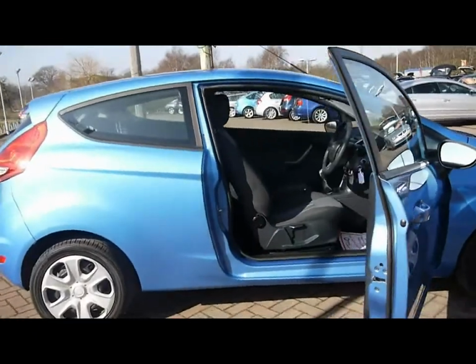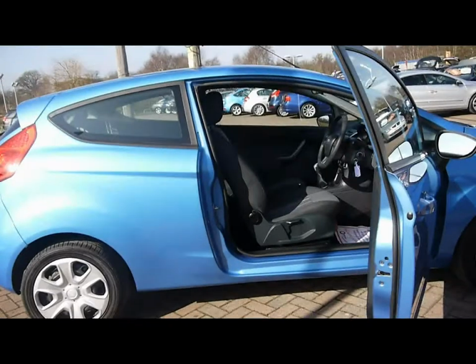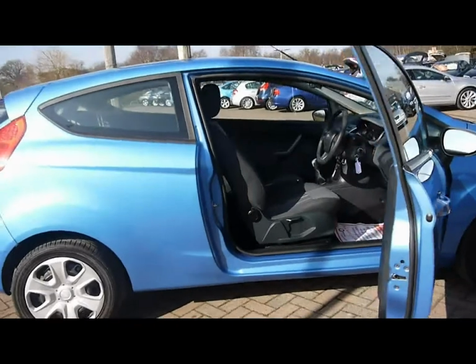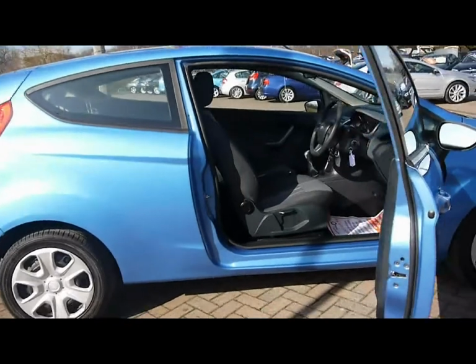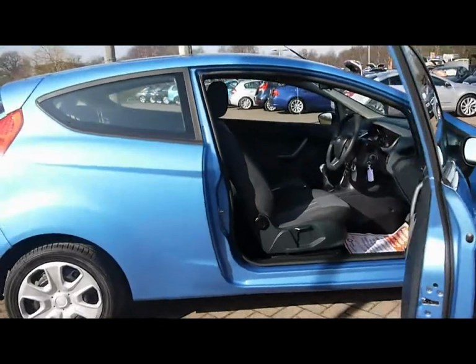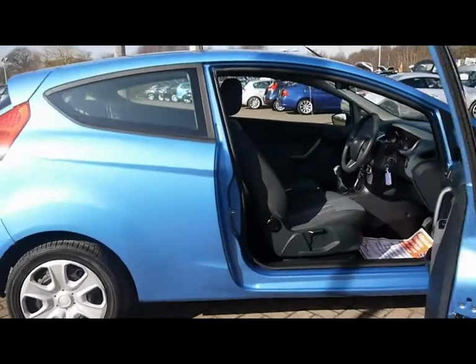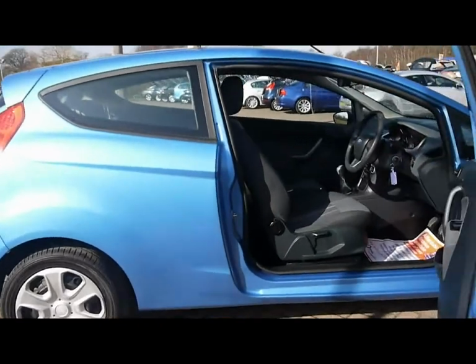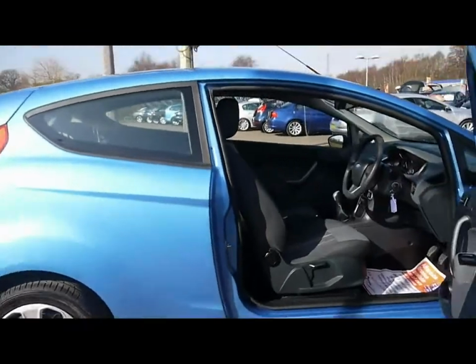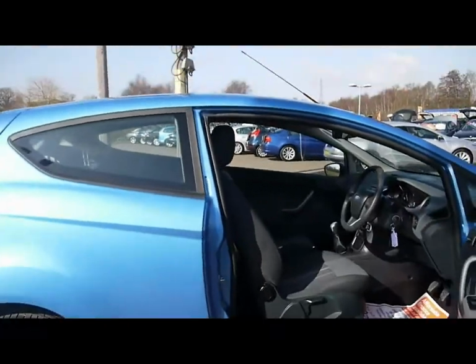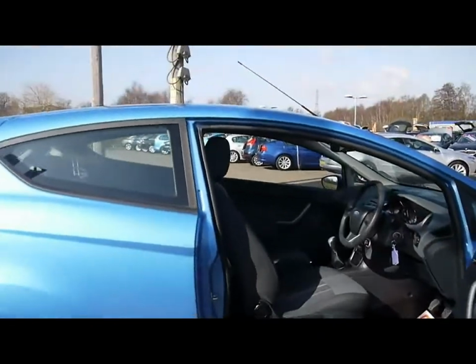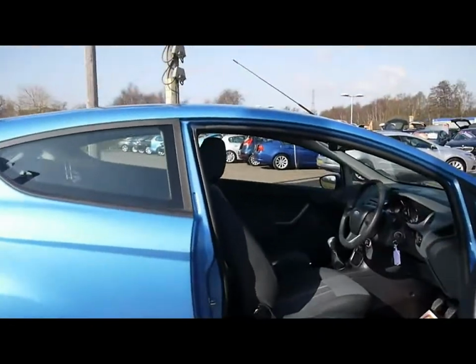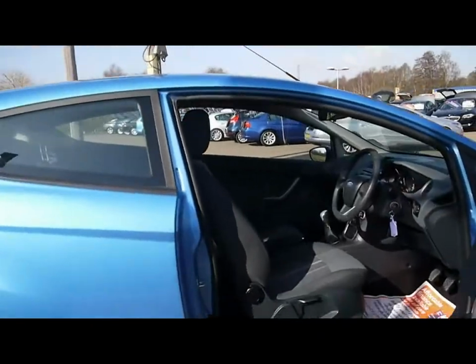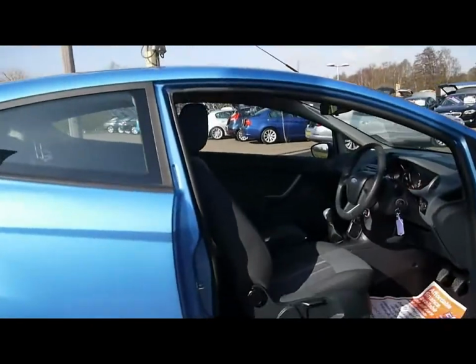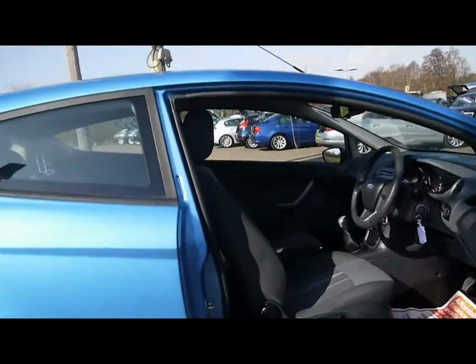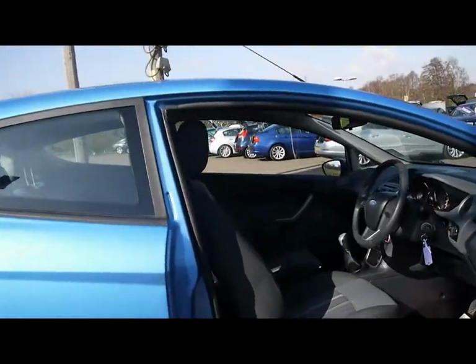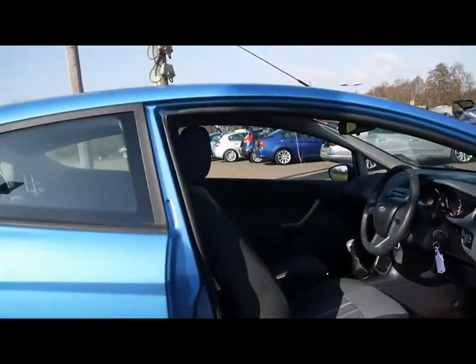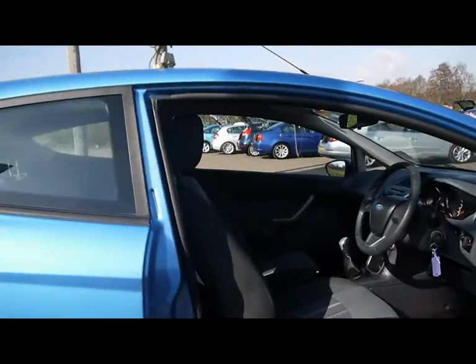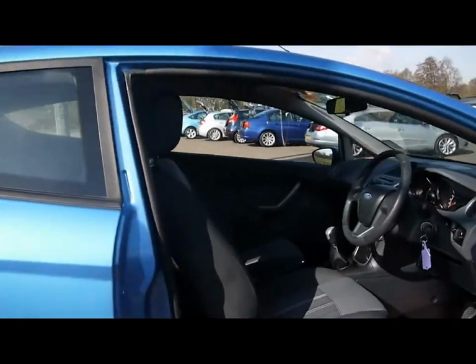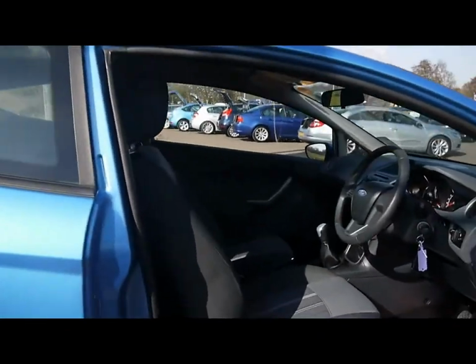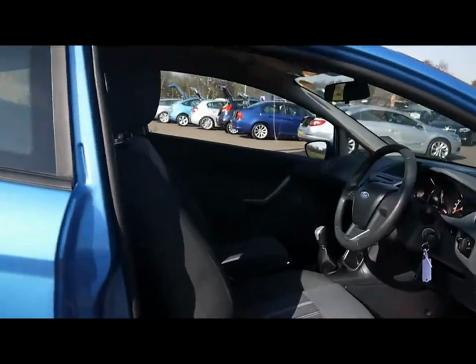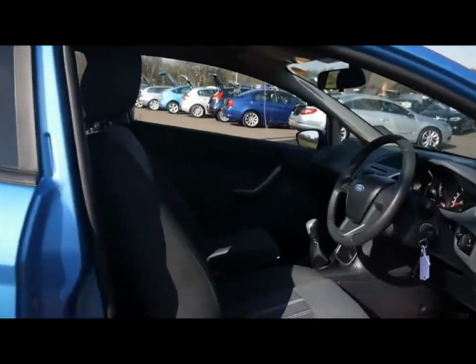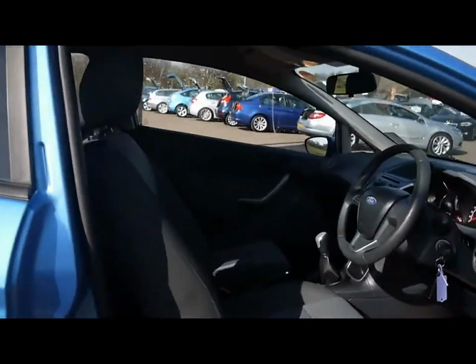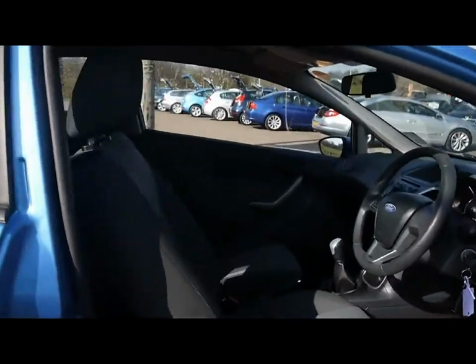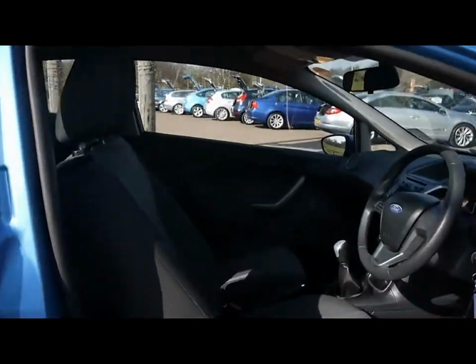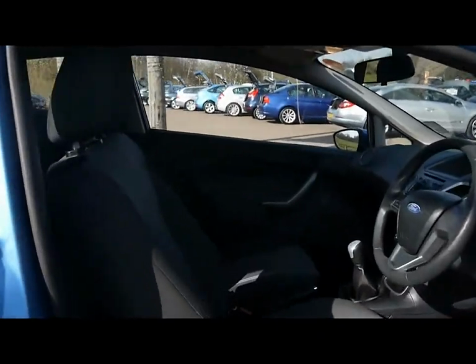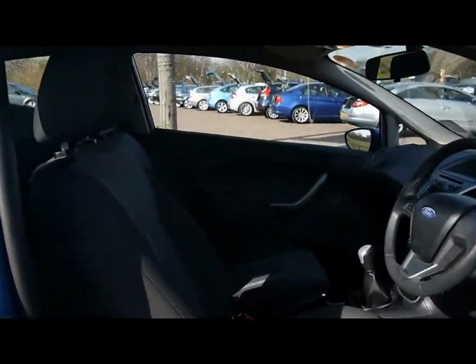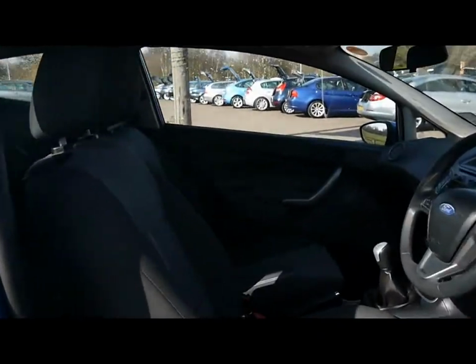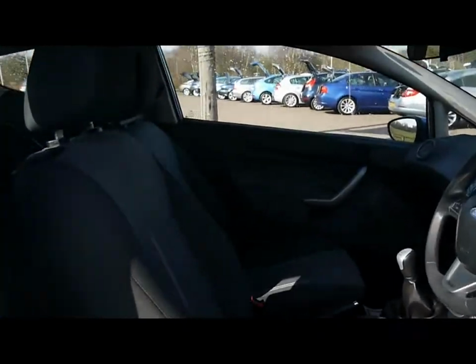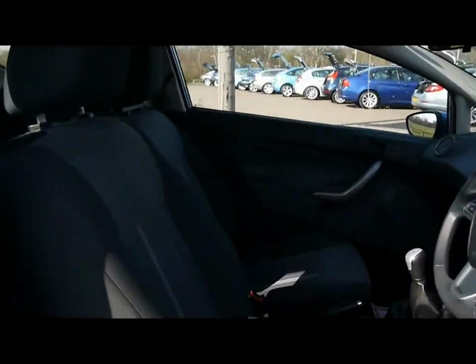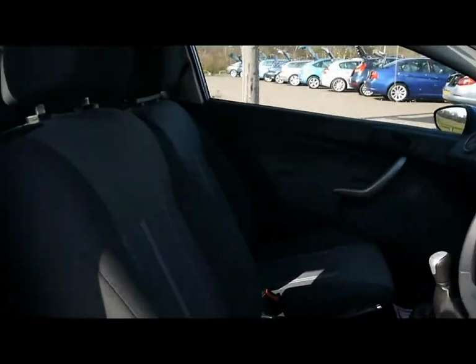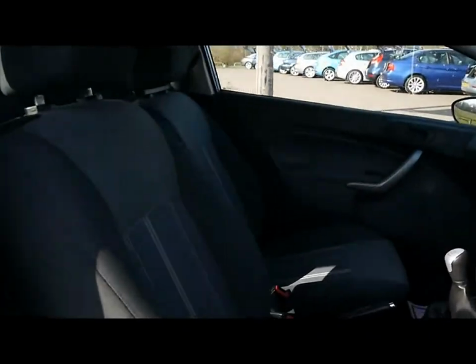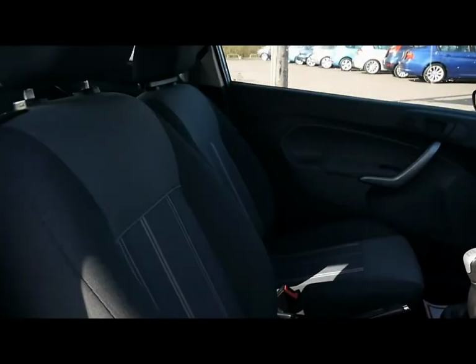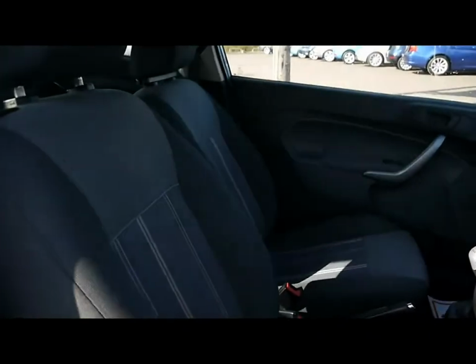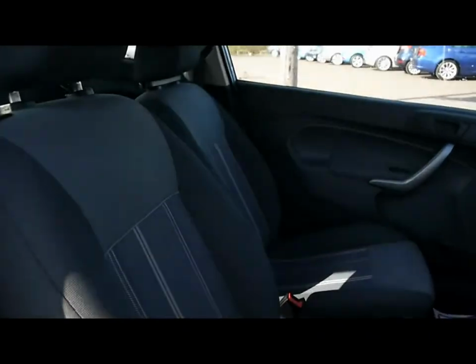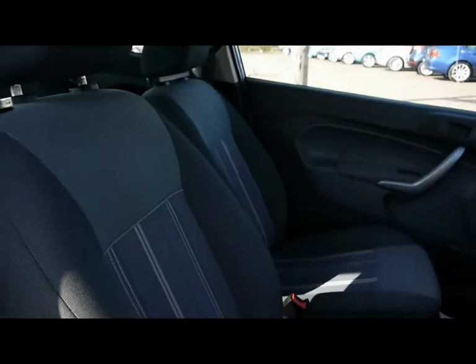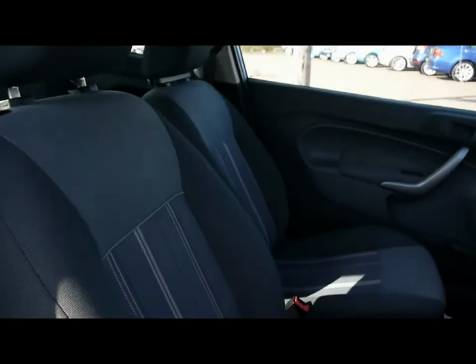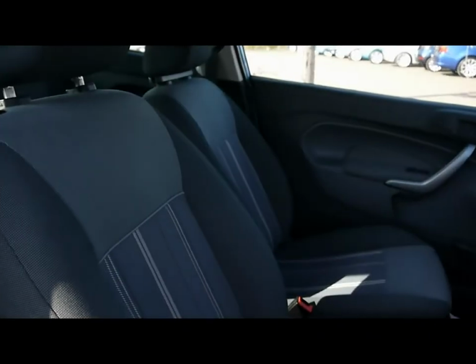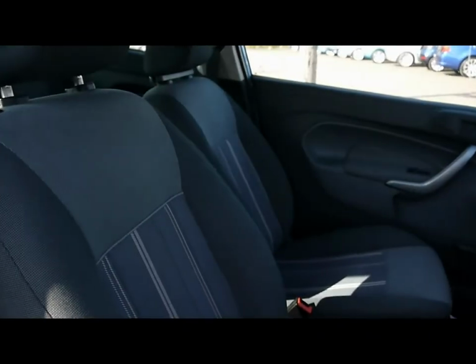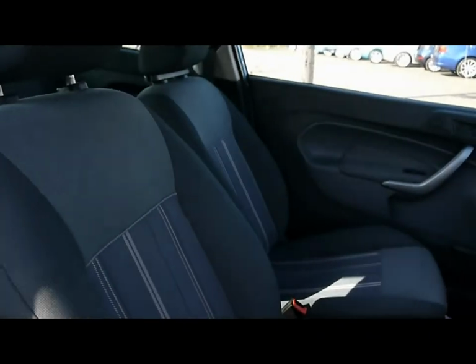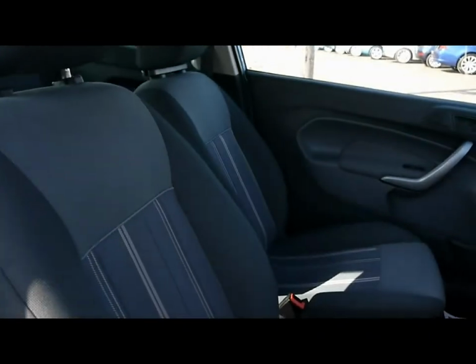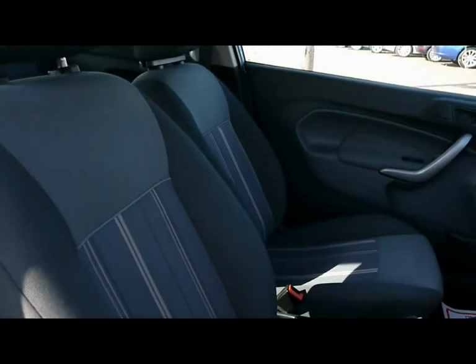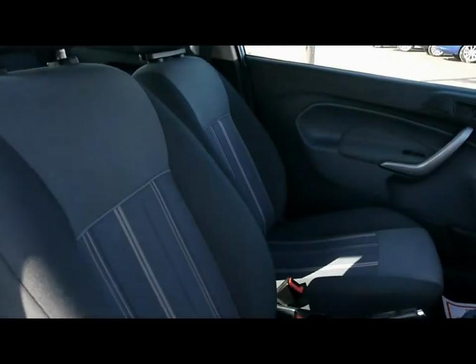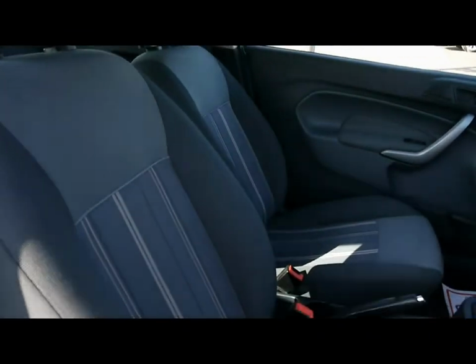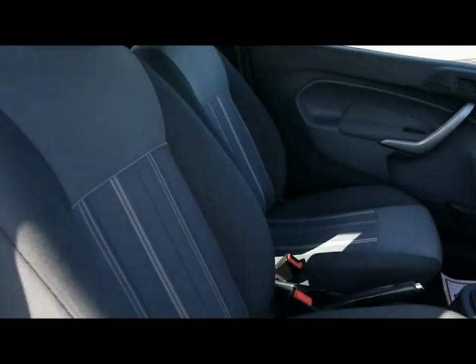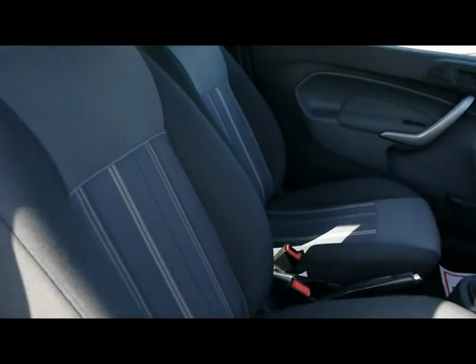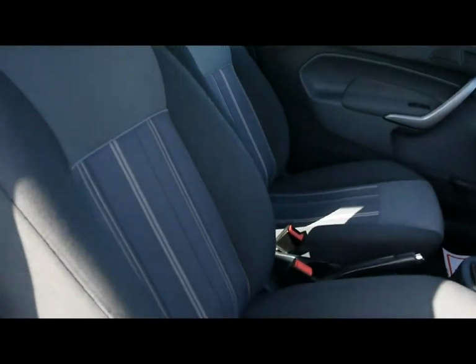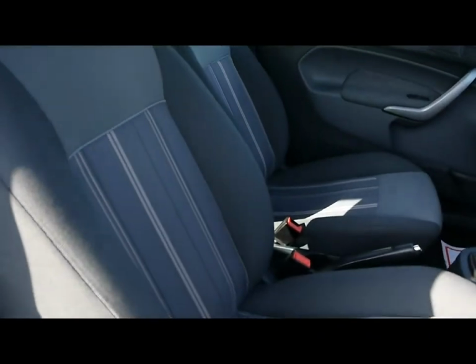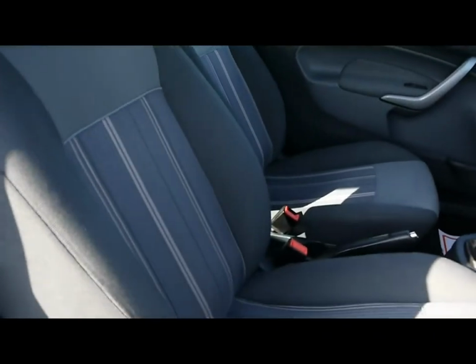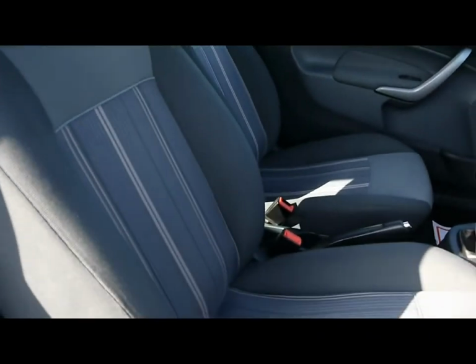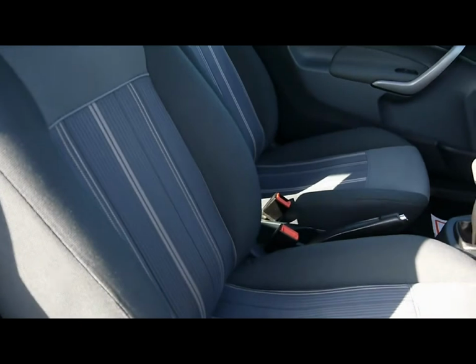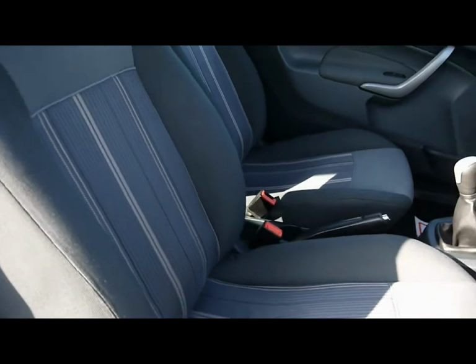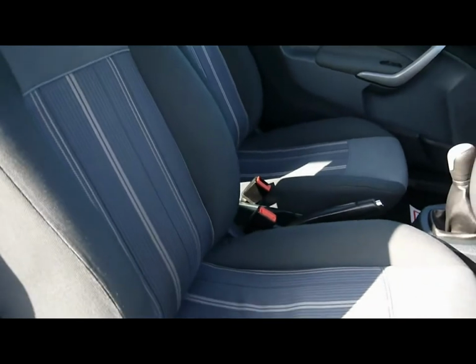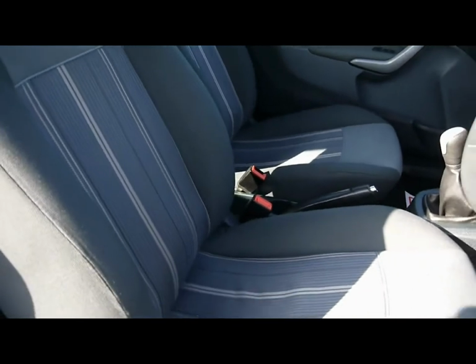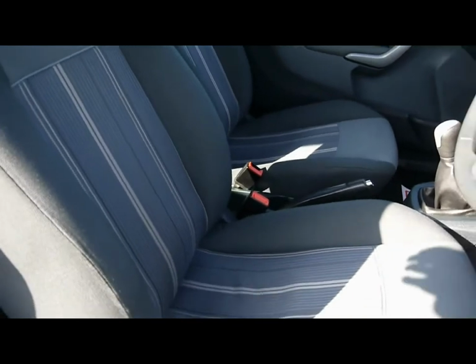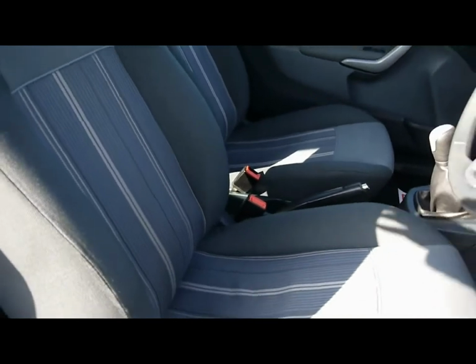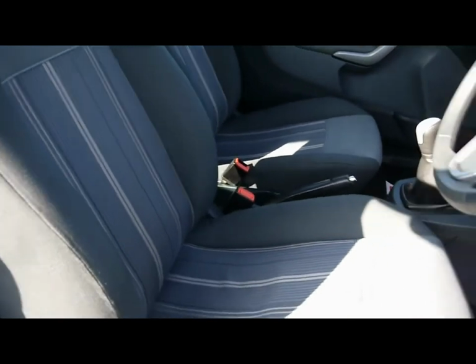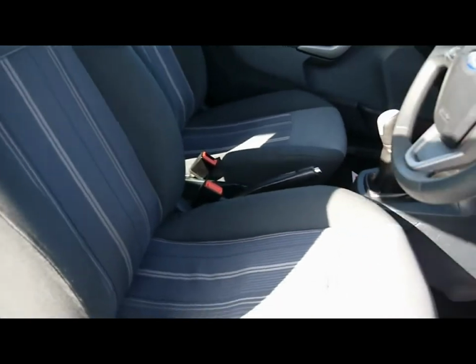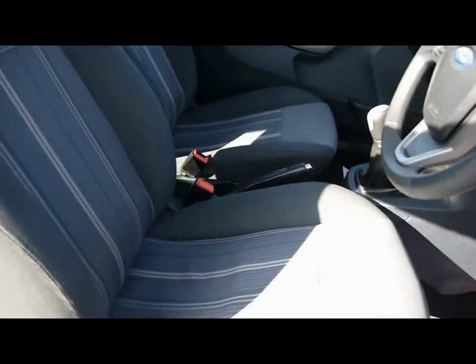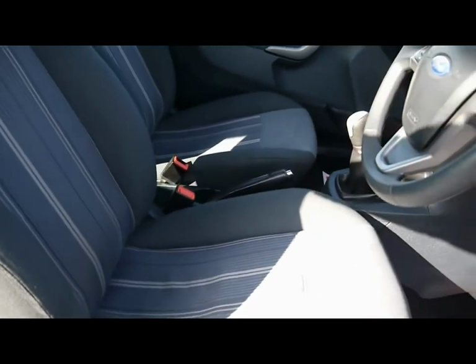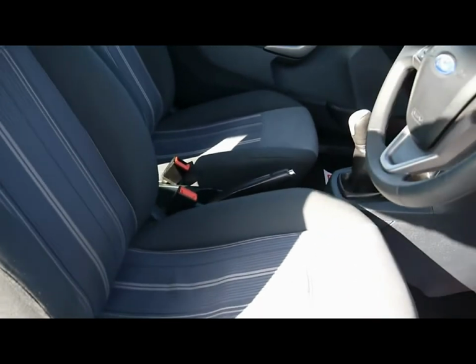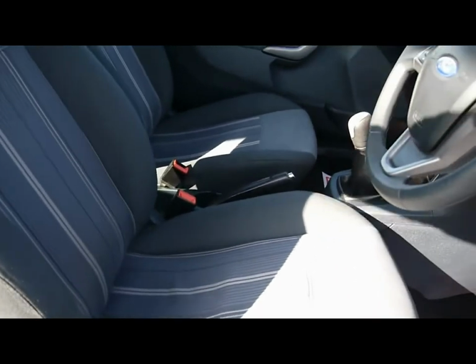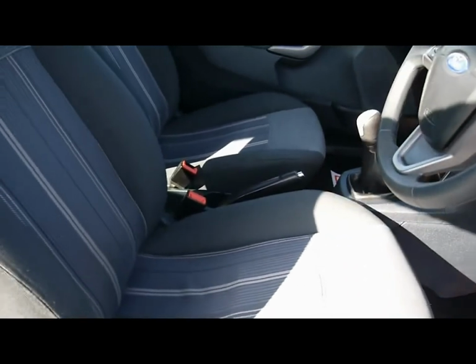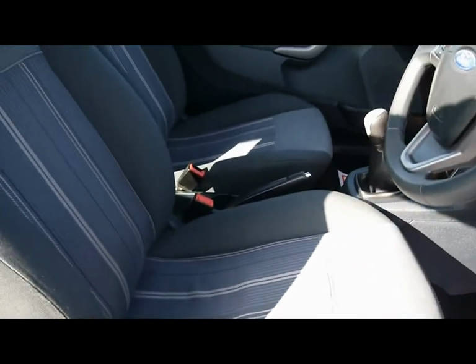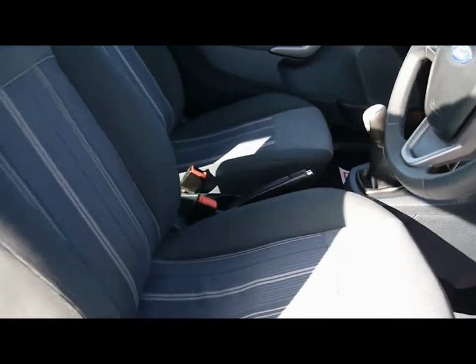Let's take a look inside the car now. We've got grey cloth upholstery. You can see there's no rips, tears or stains to any of the seats, front or back.